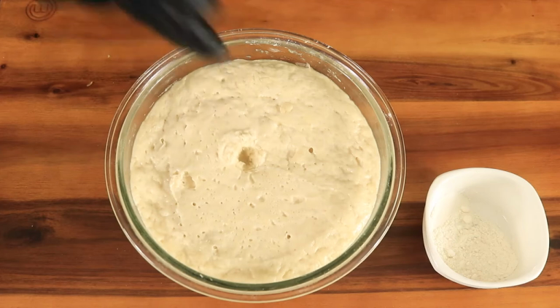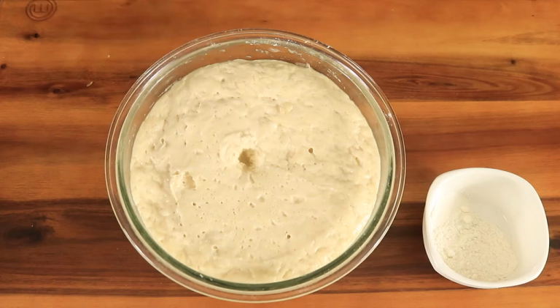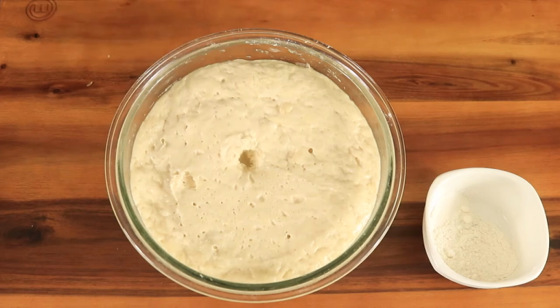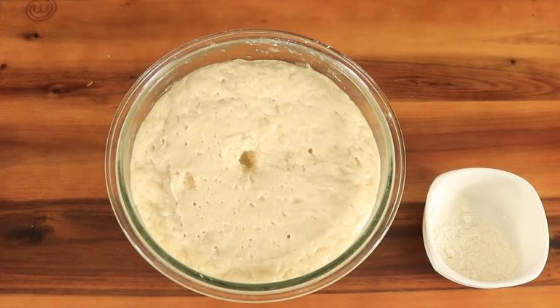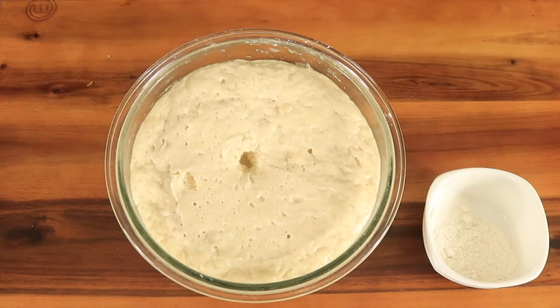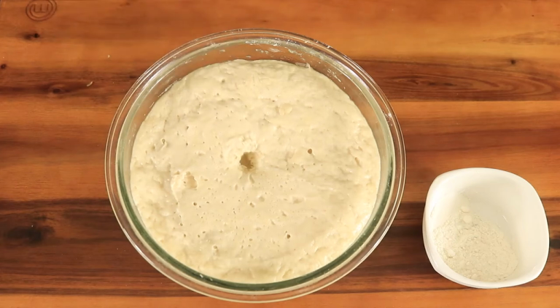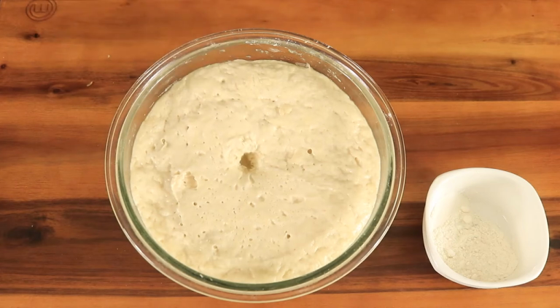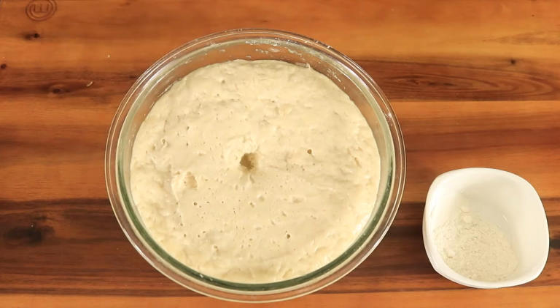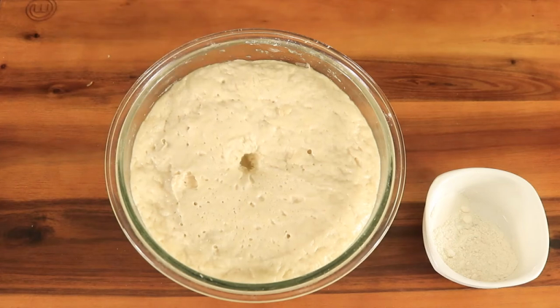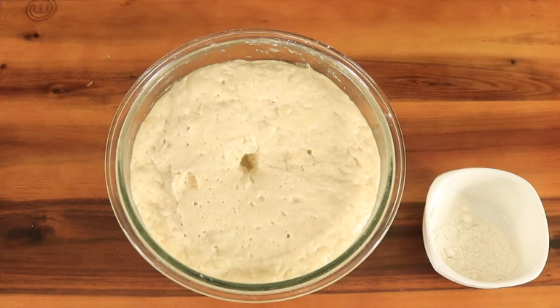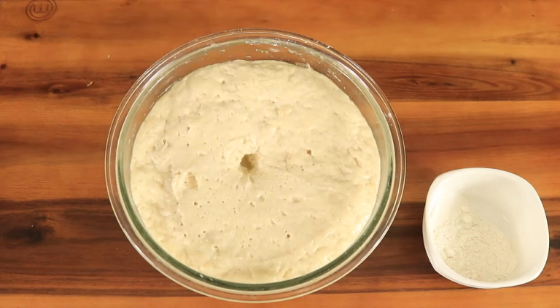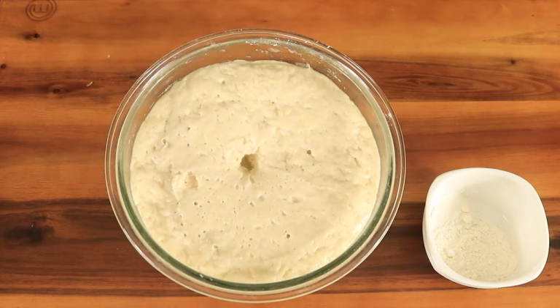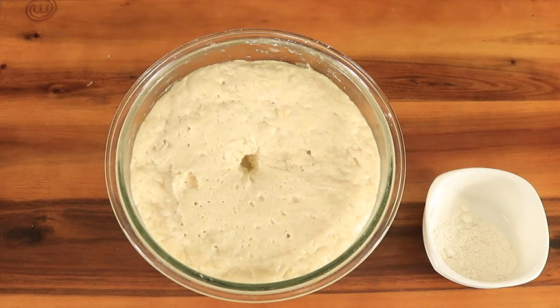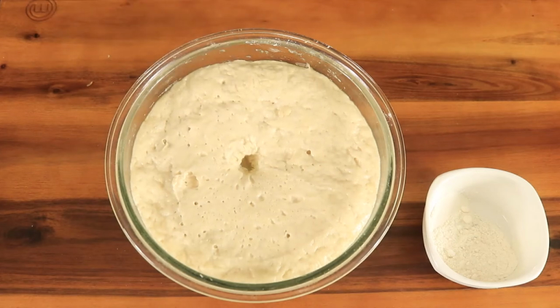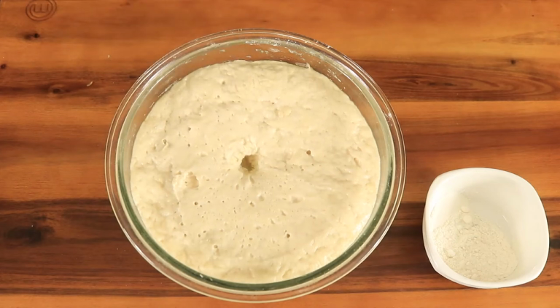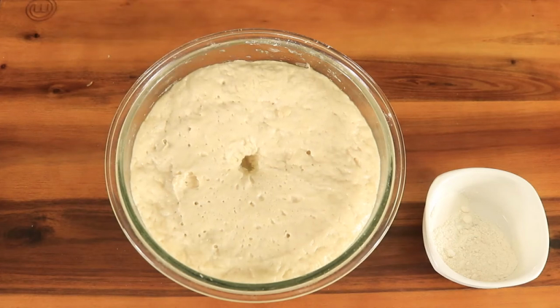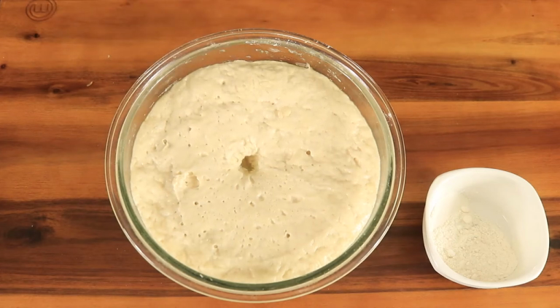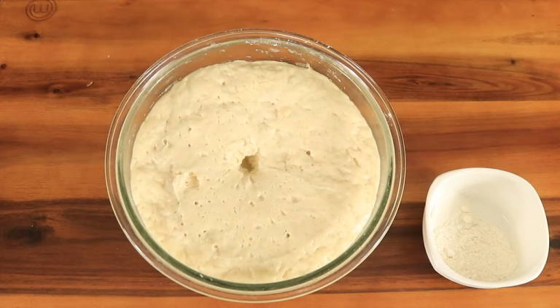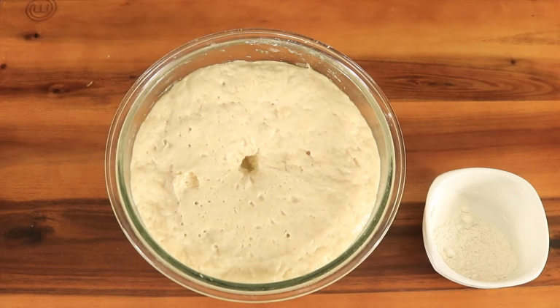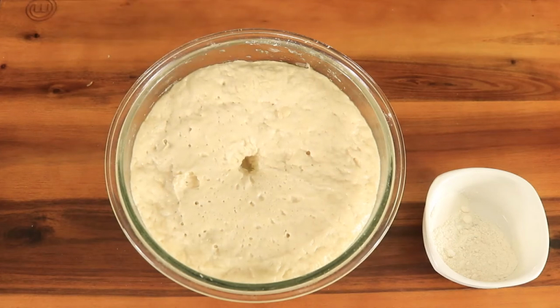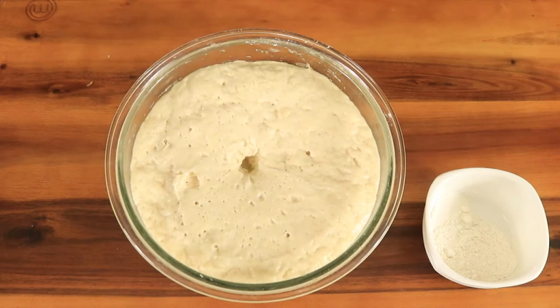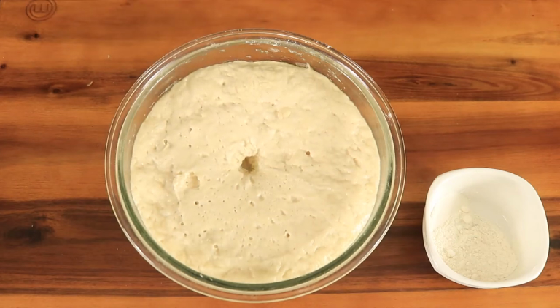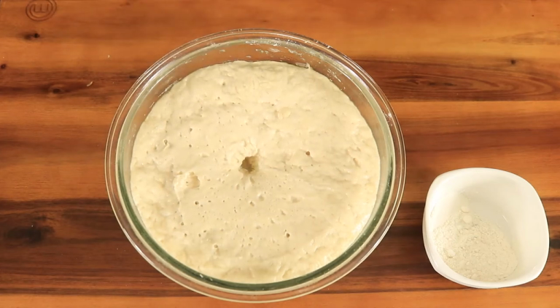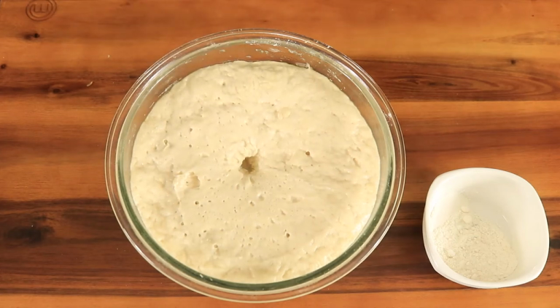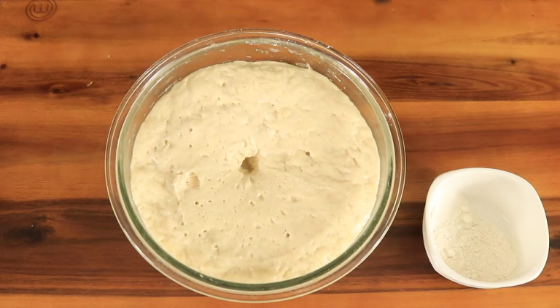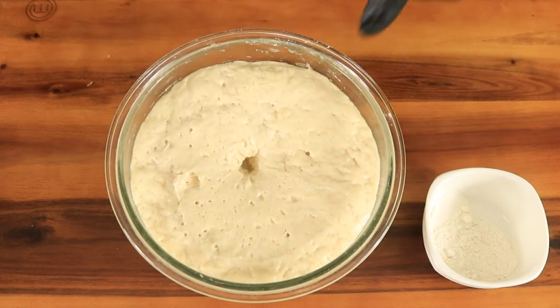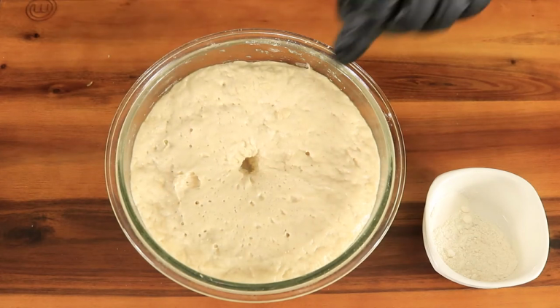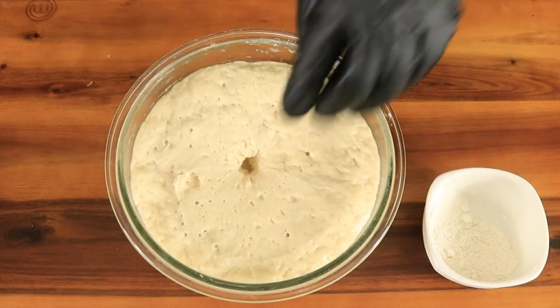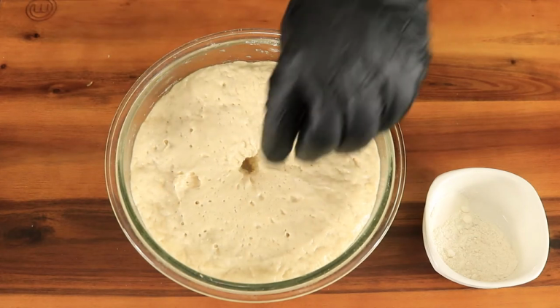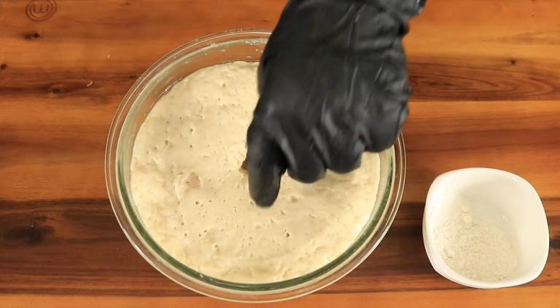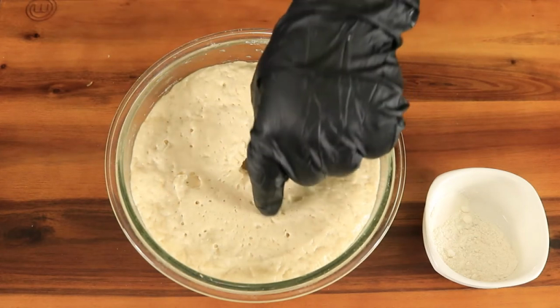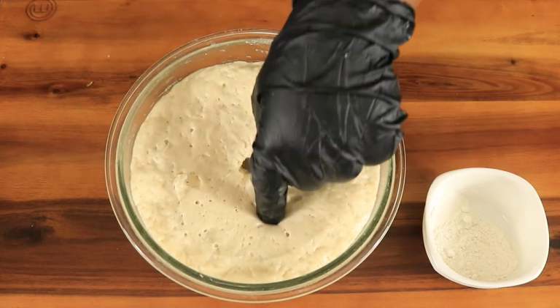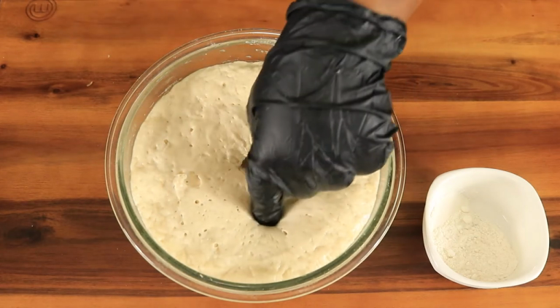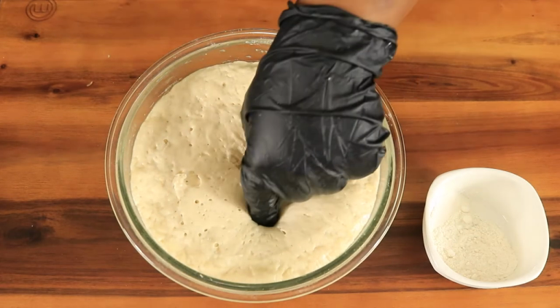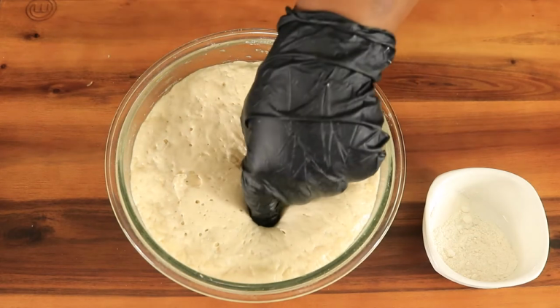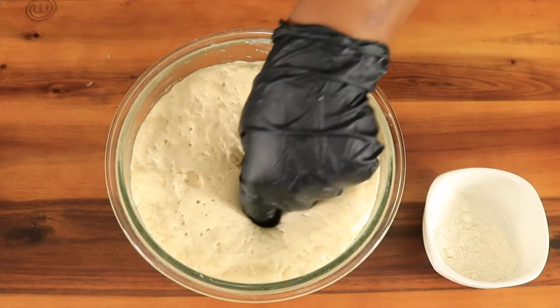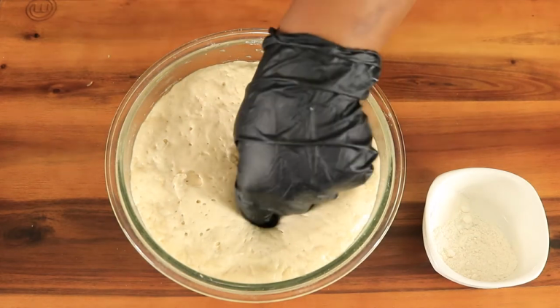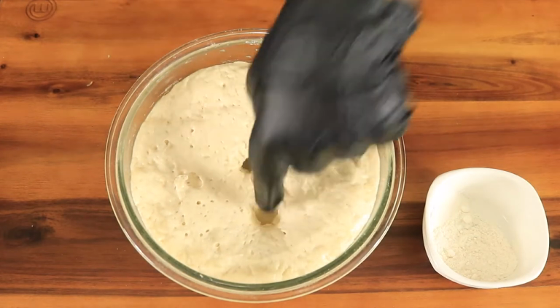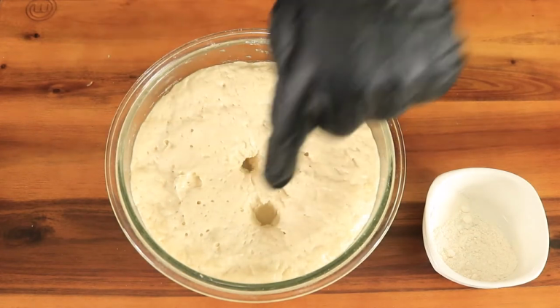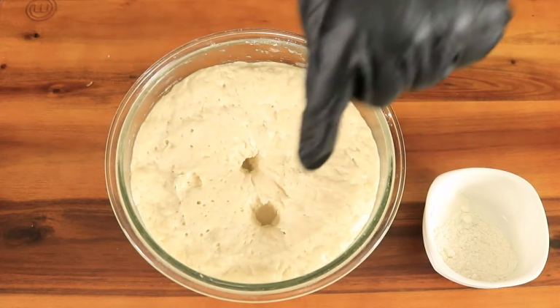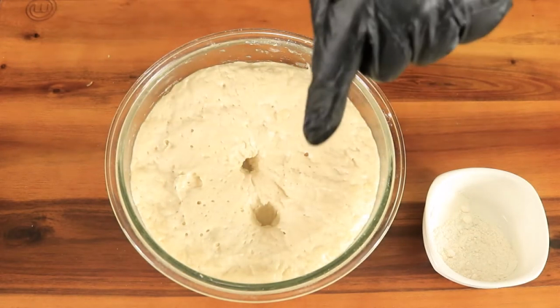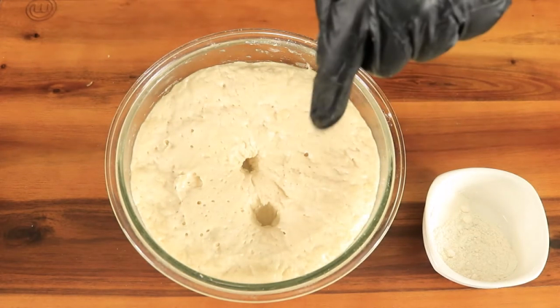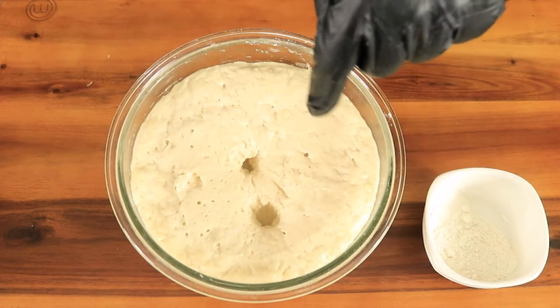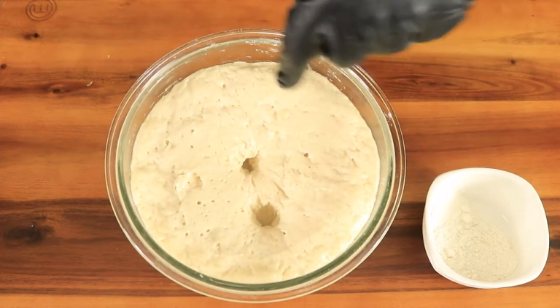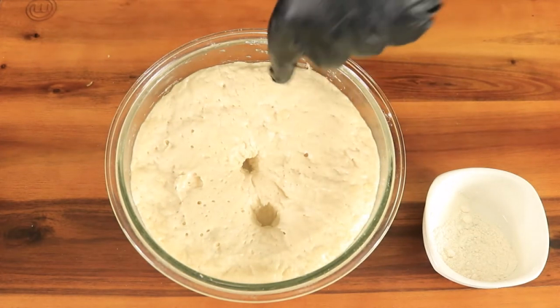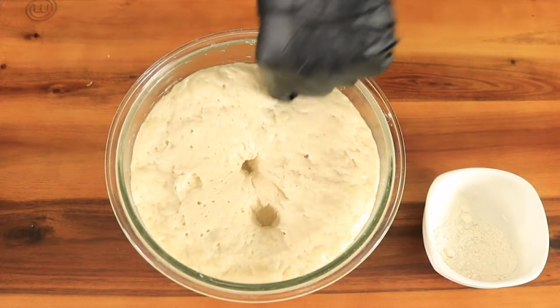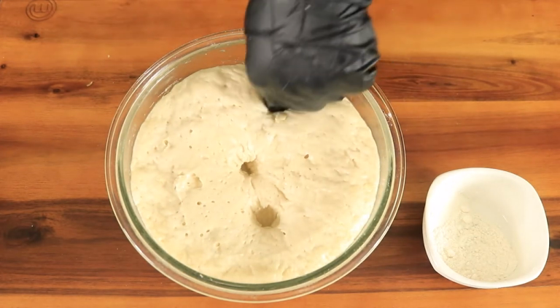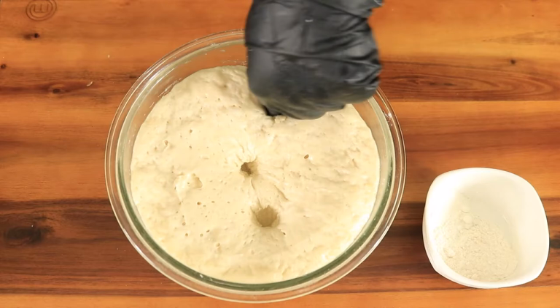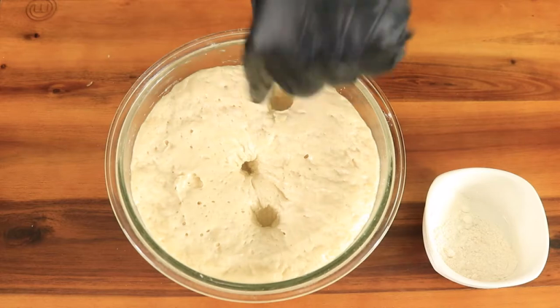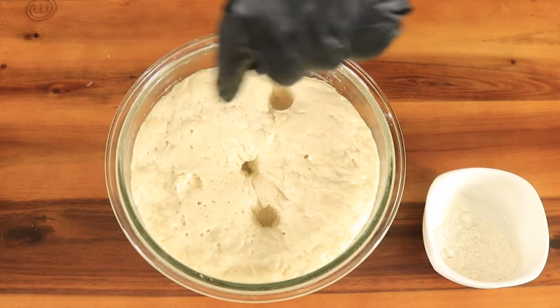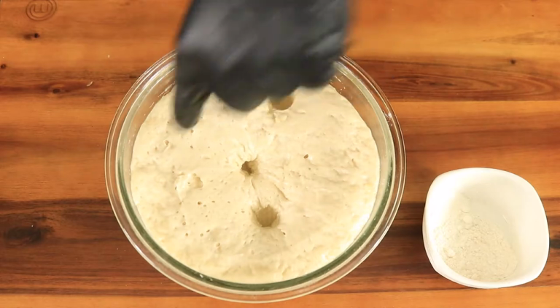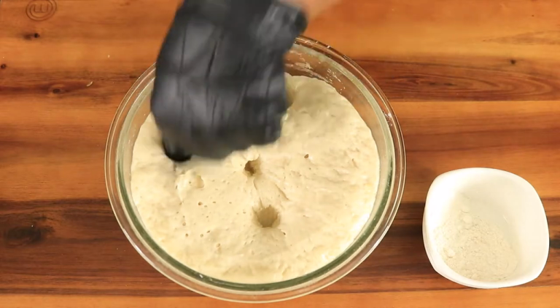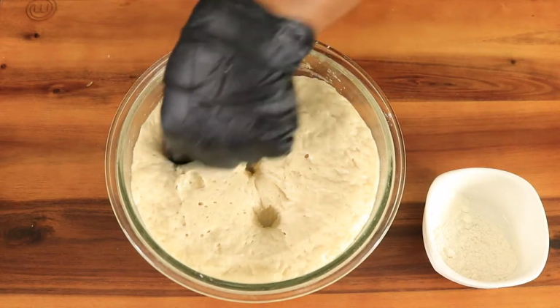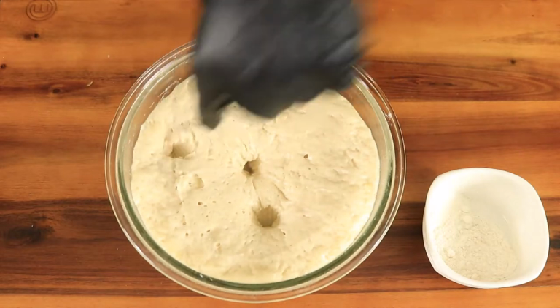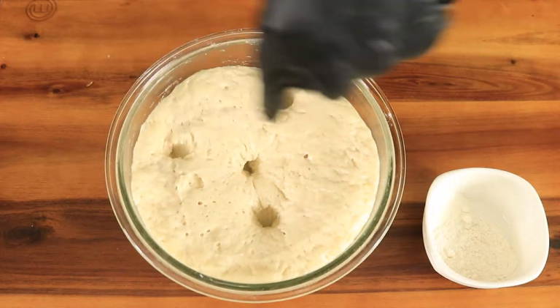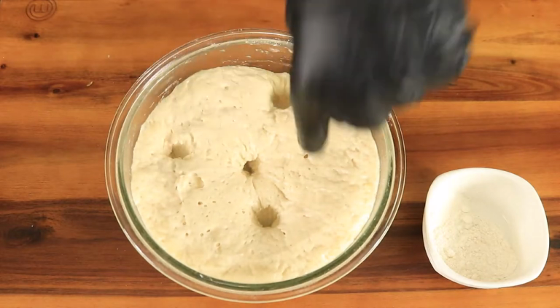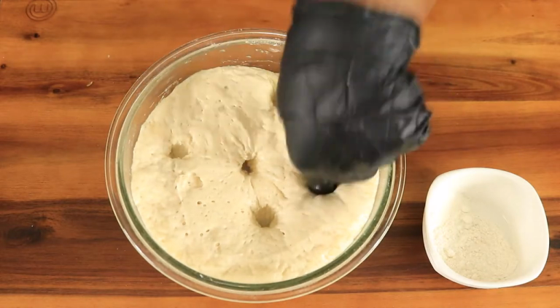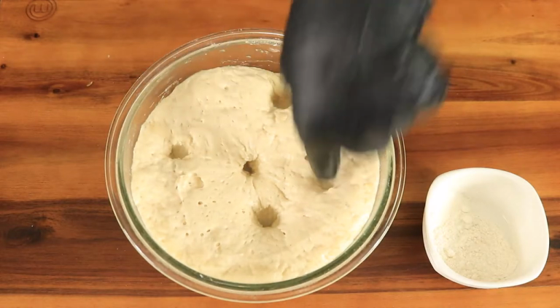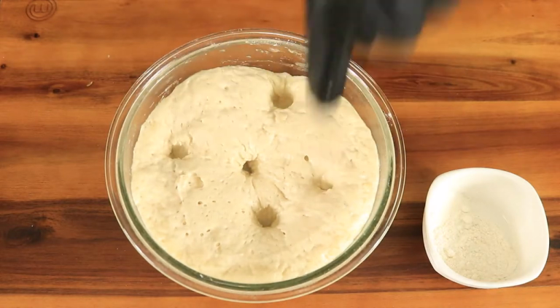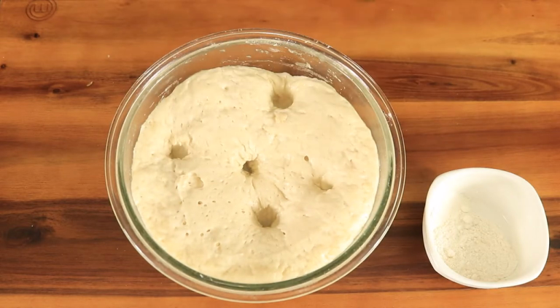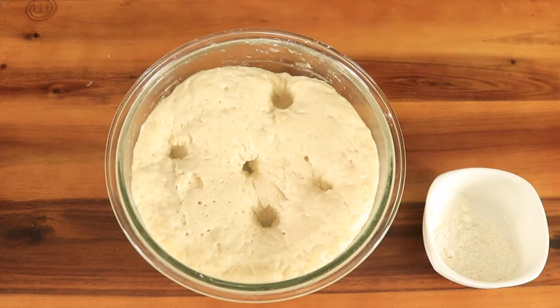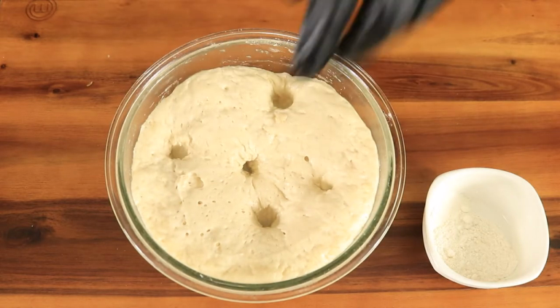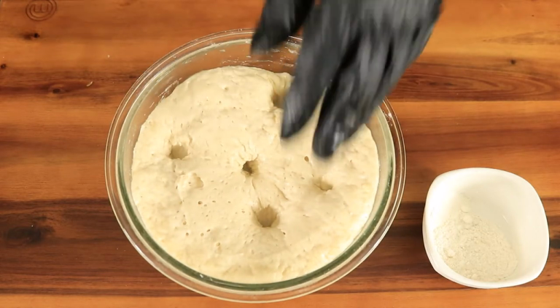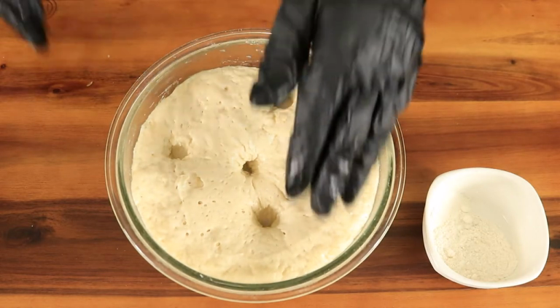Now I'm just going to poke my dough to see if it needs to proof a little longer. Once is enough — I just got a little carried away.